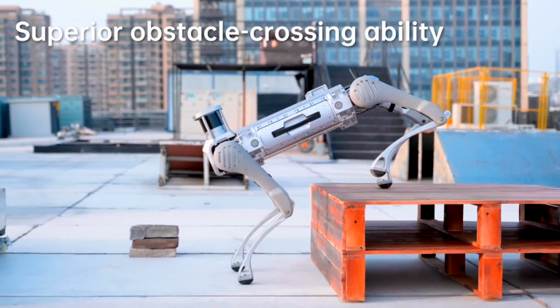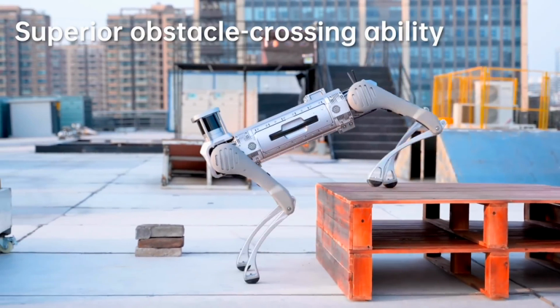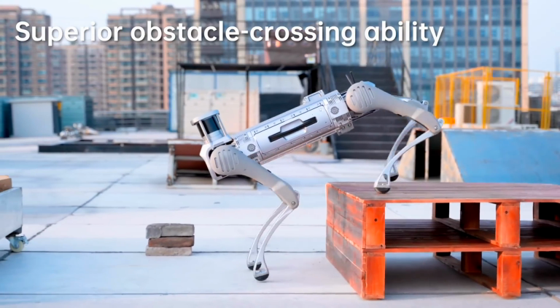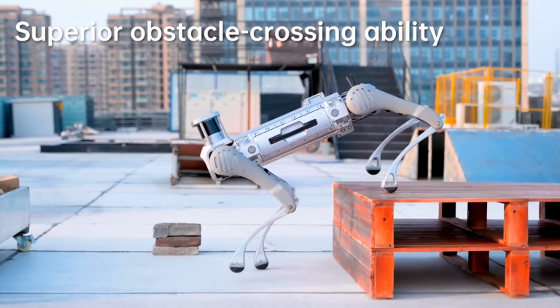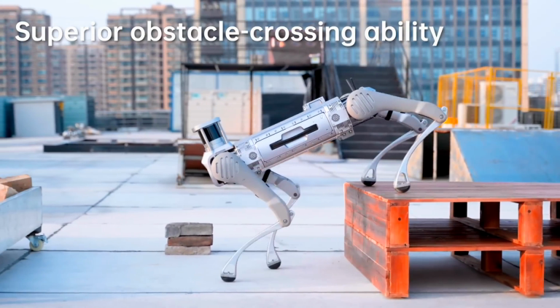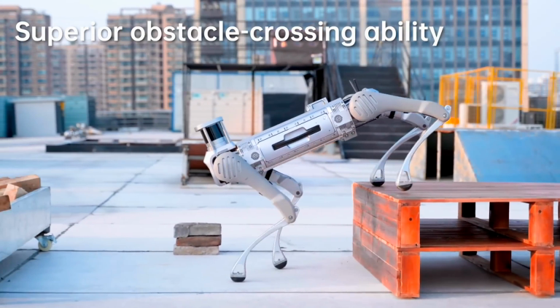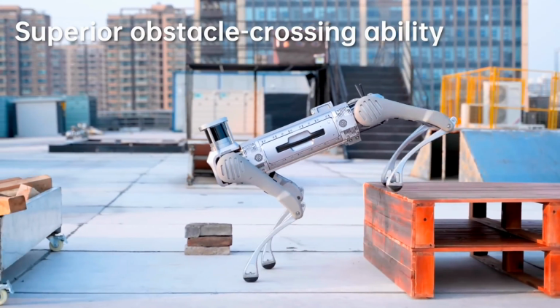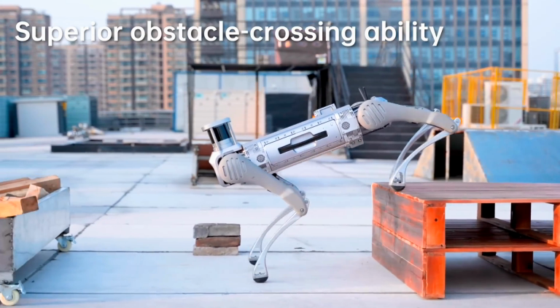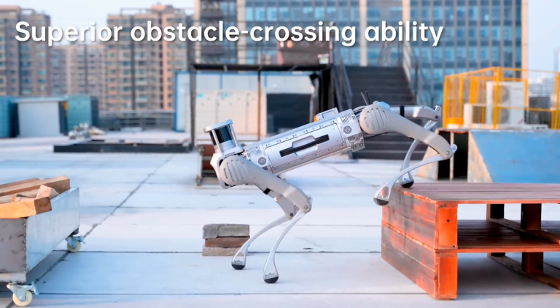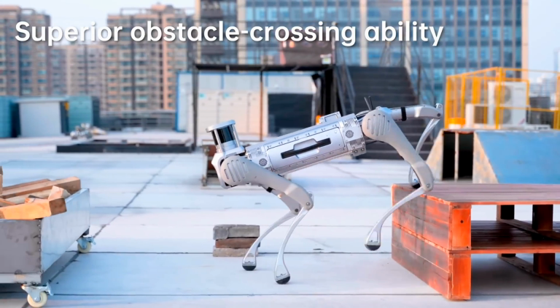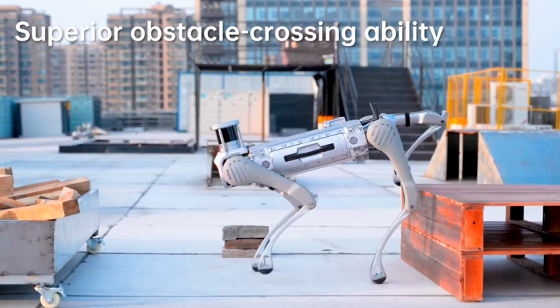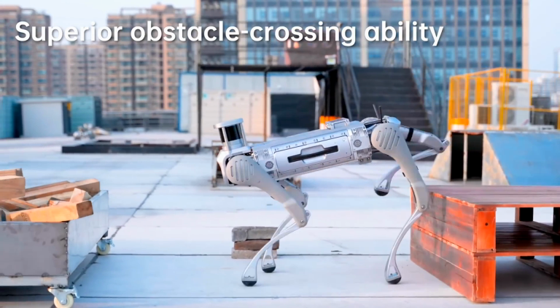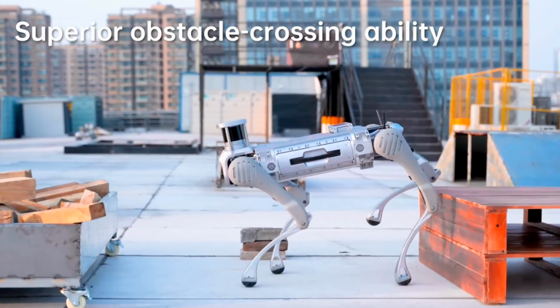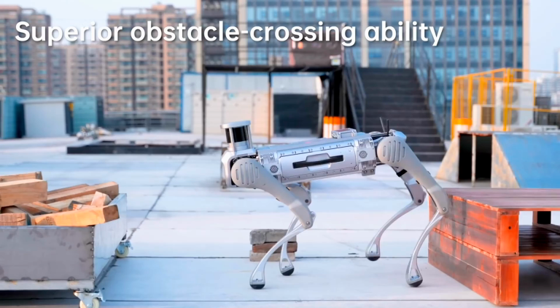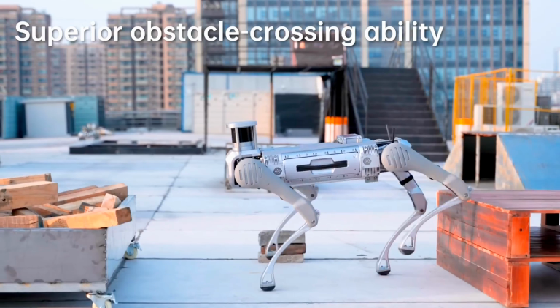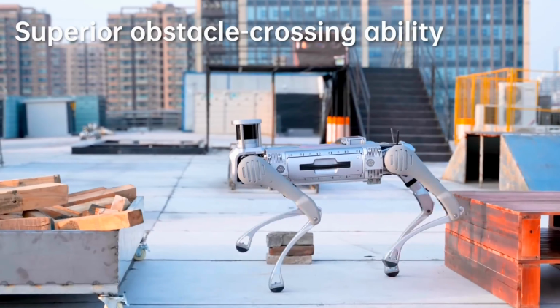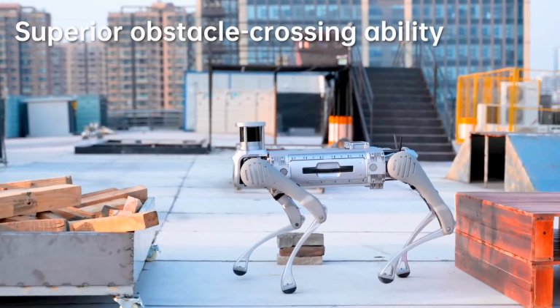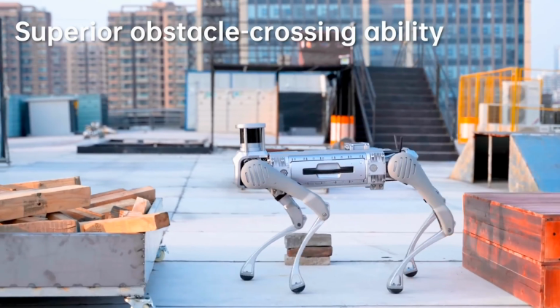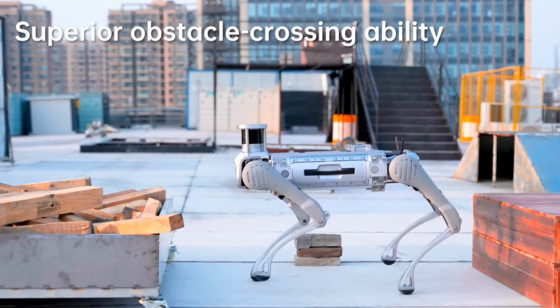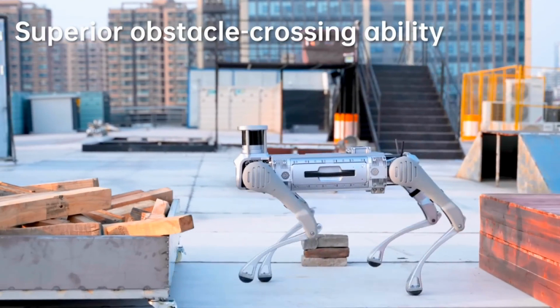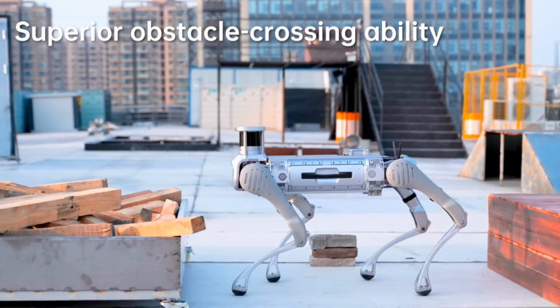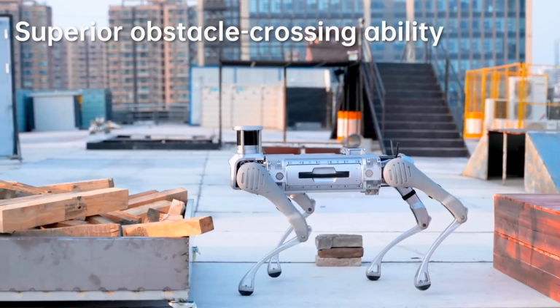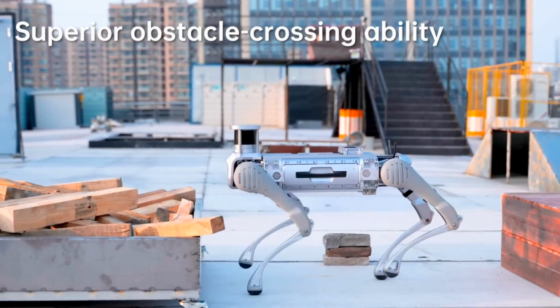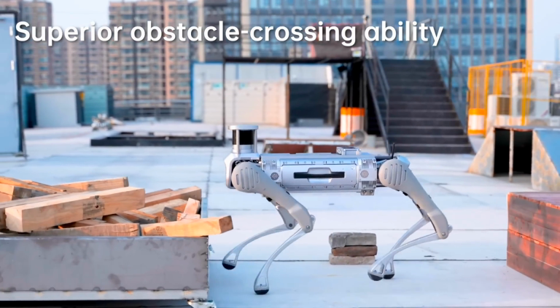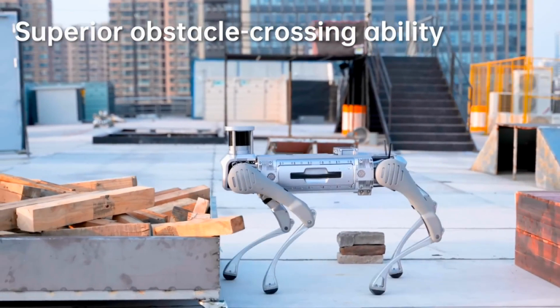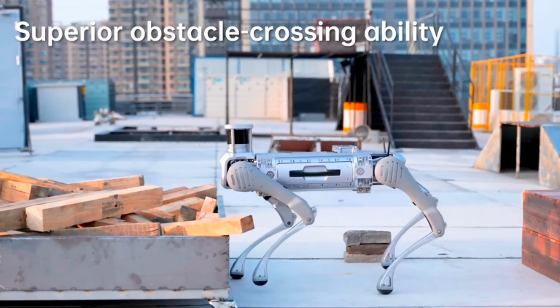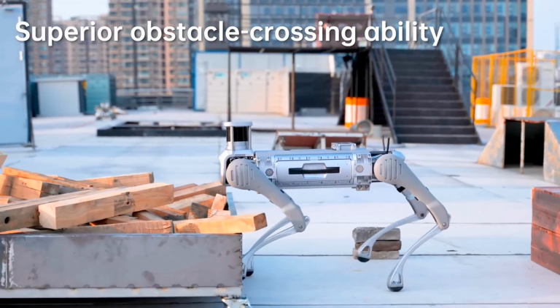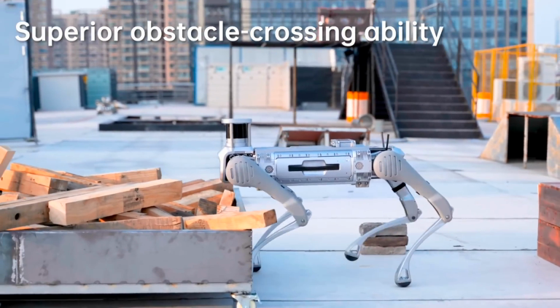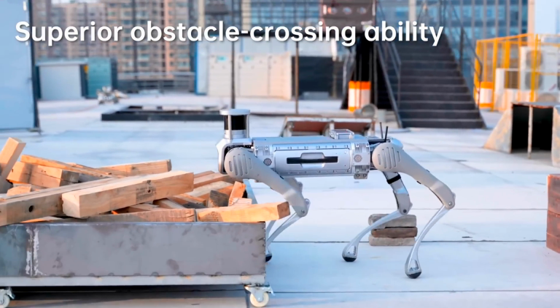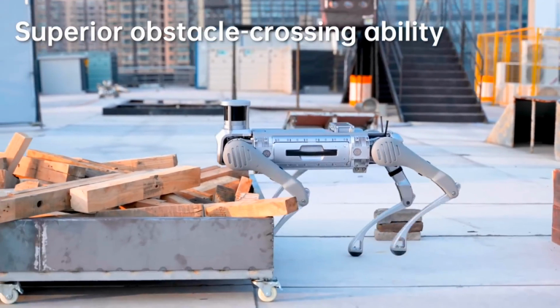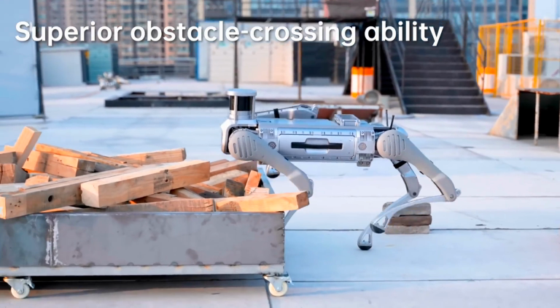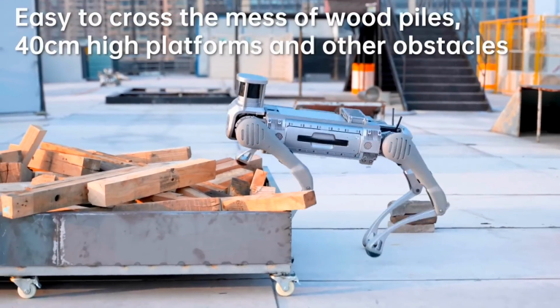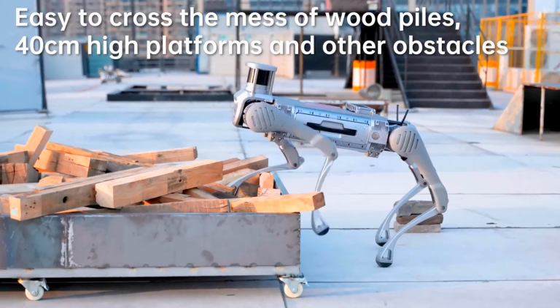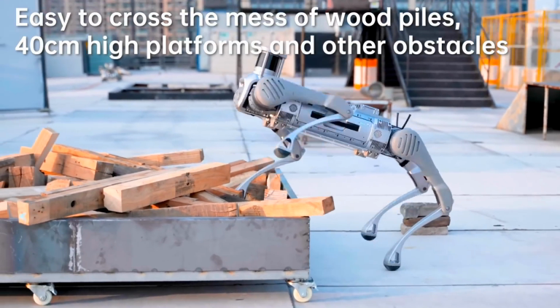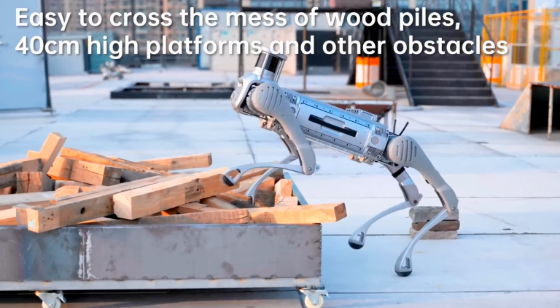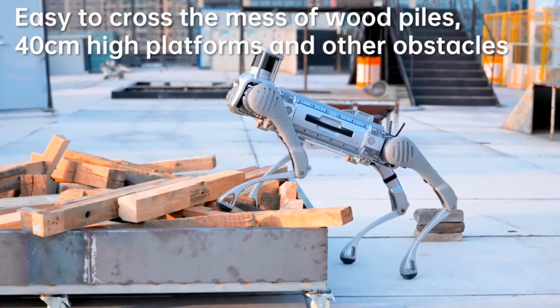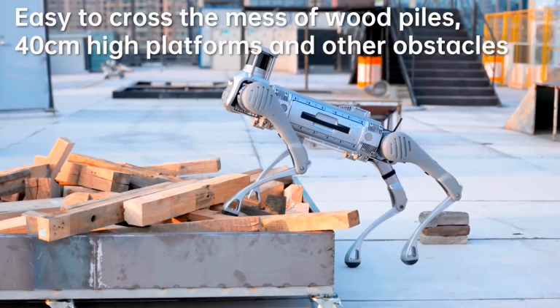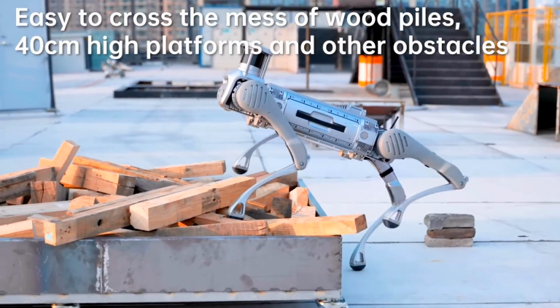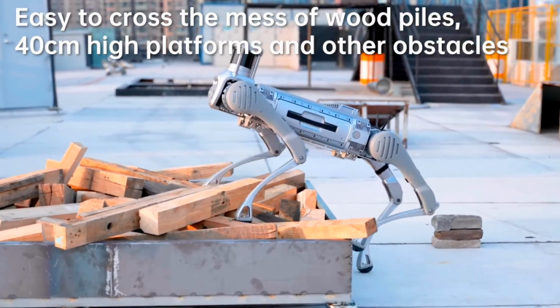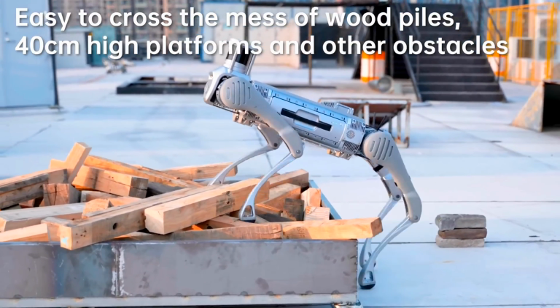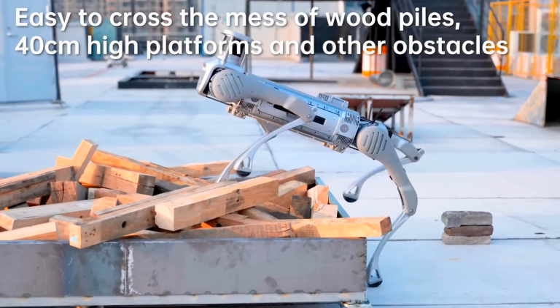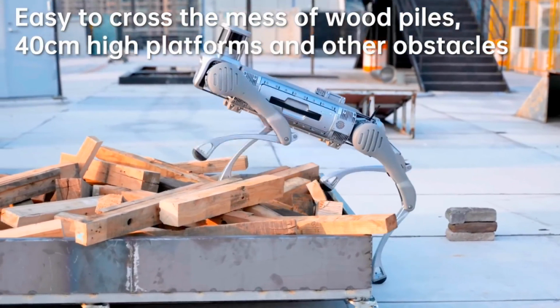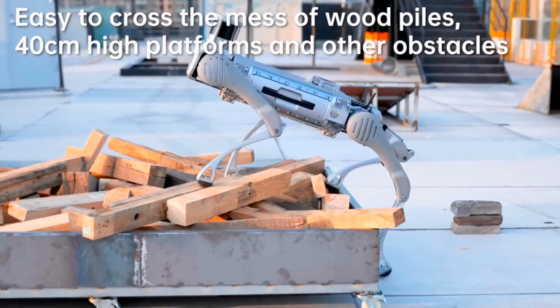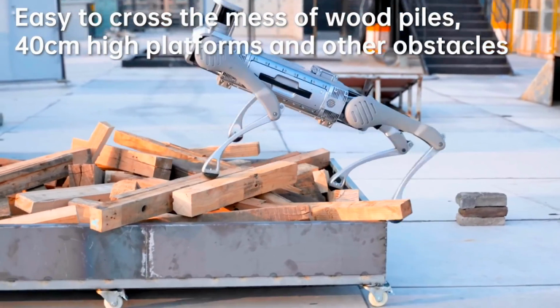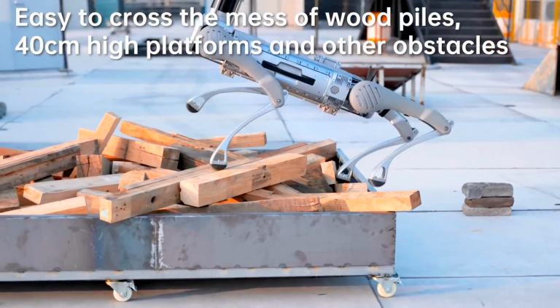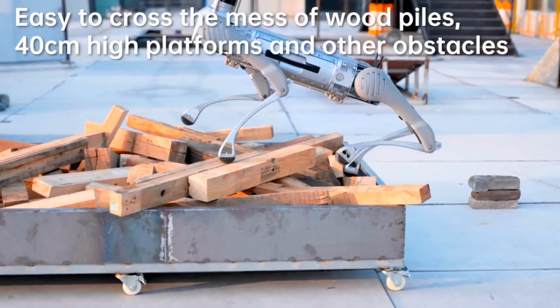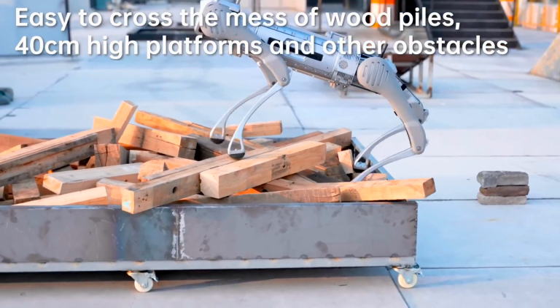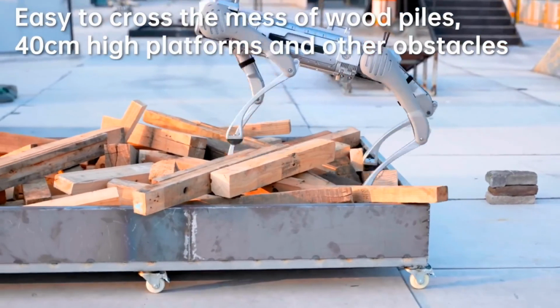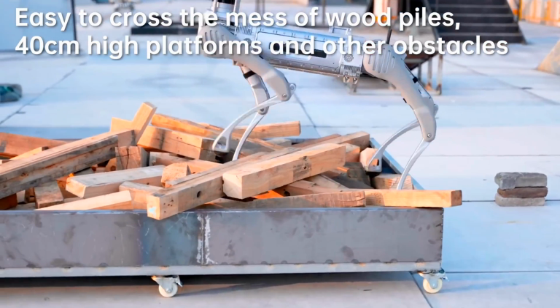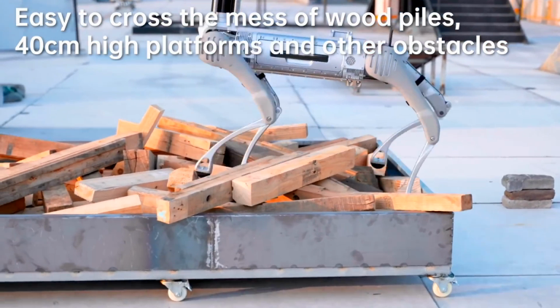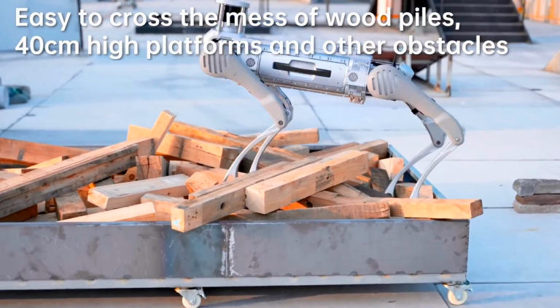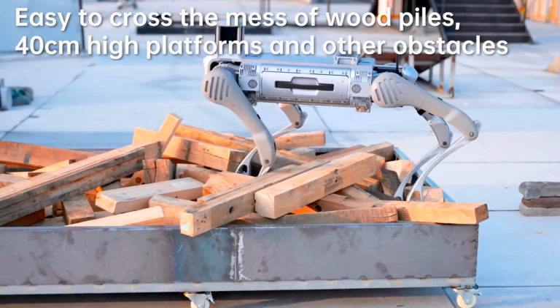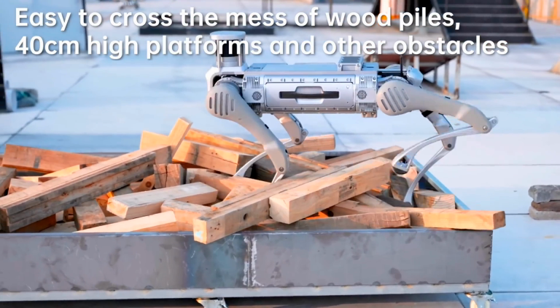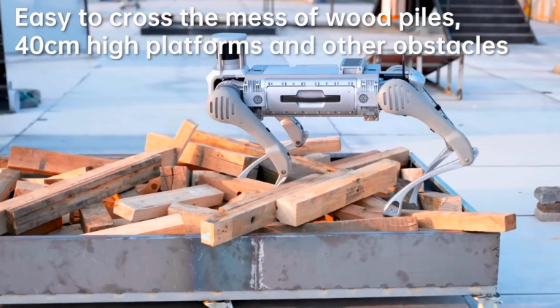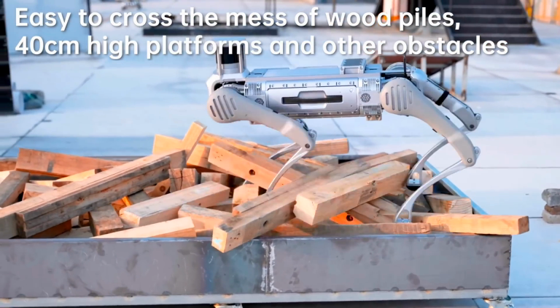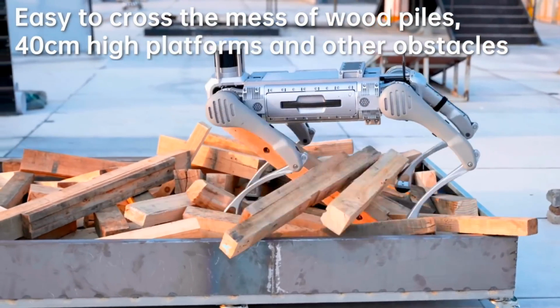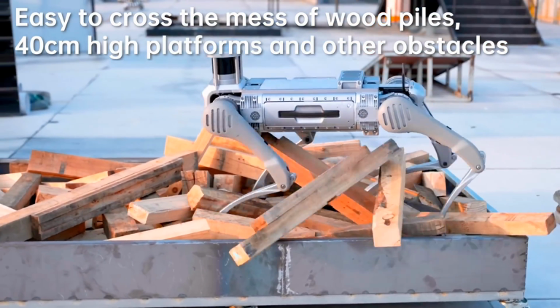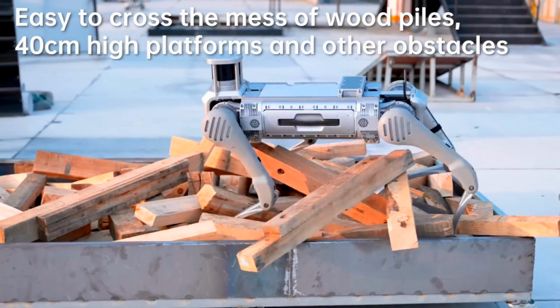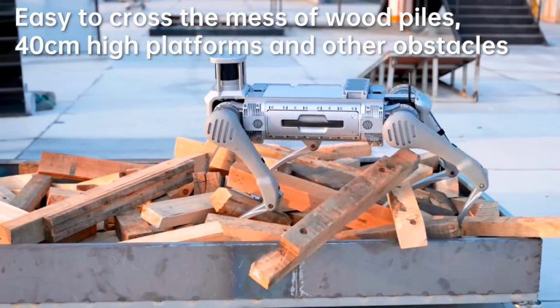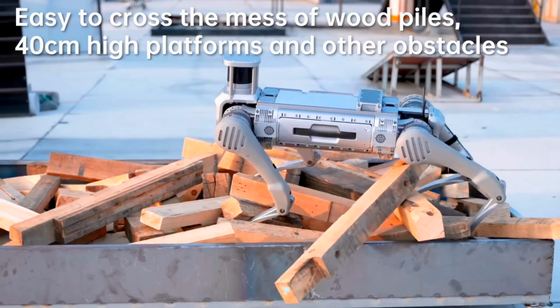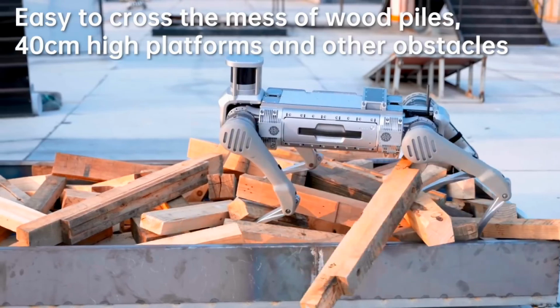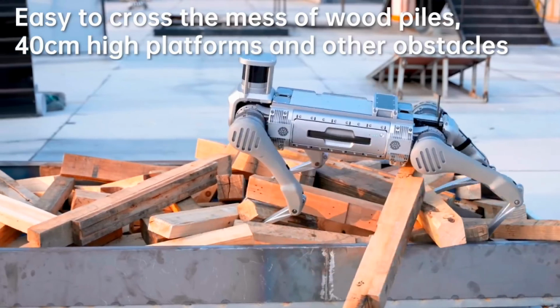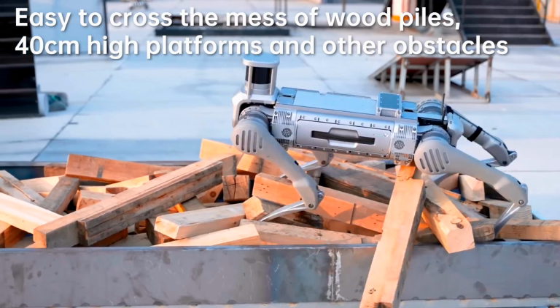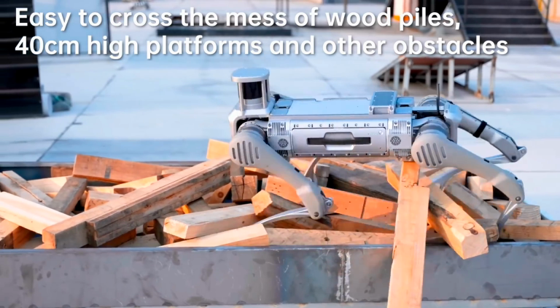The bot can also jump a horizontal distance of 5.2 feet, and step over obstacles up to 15.7 inches in height.